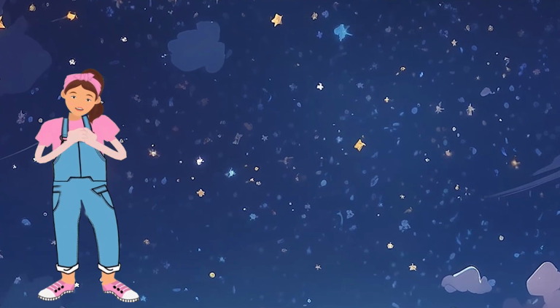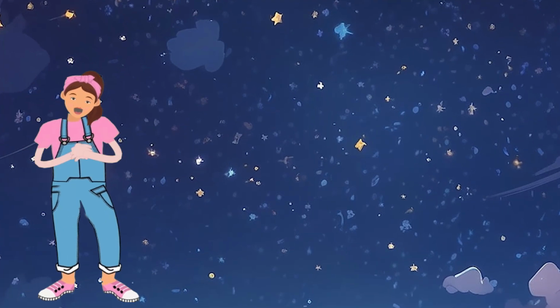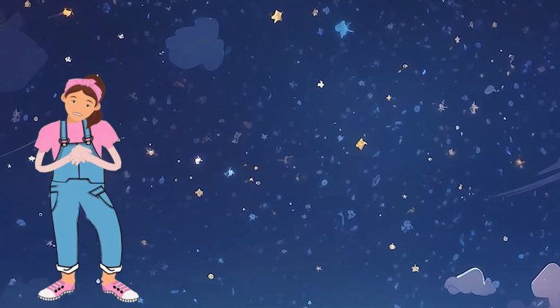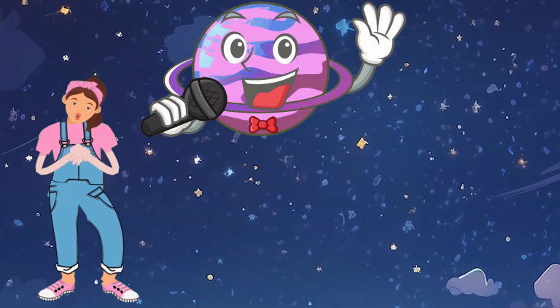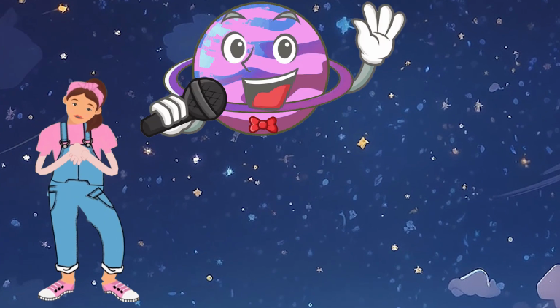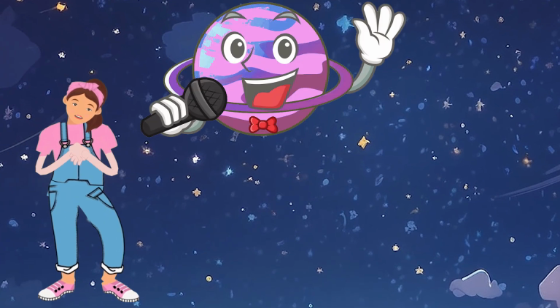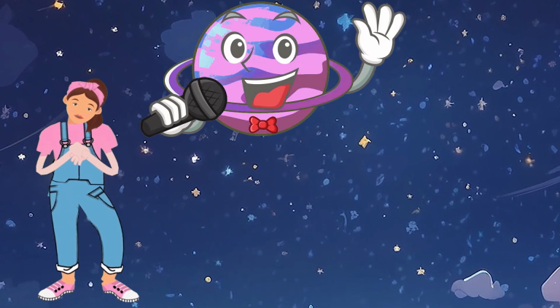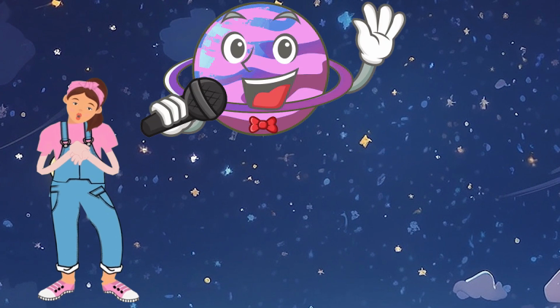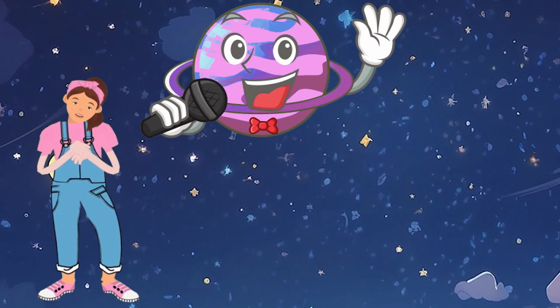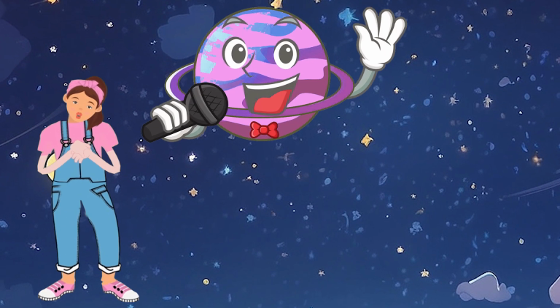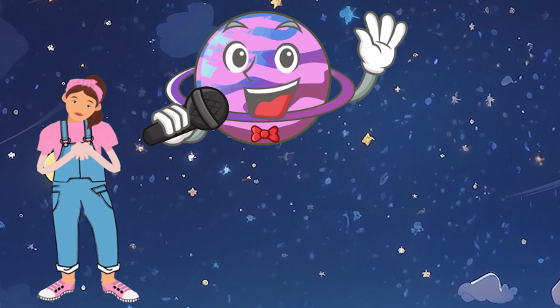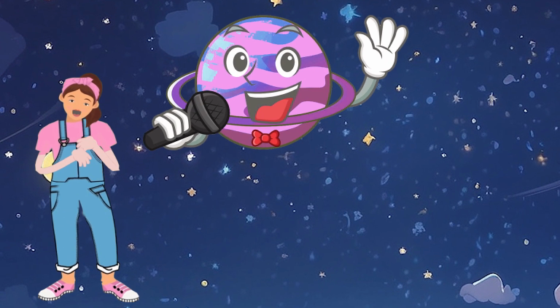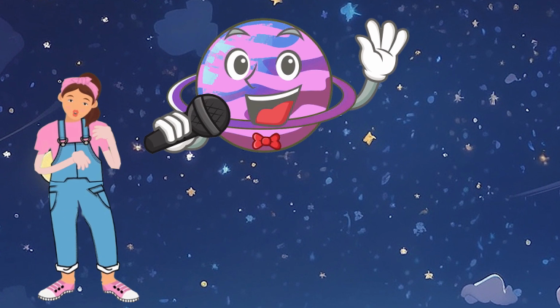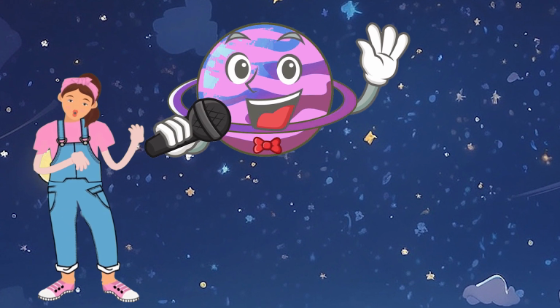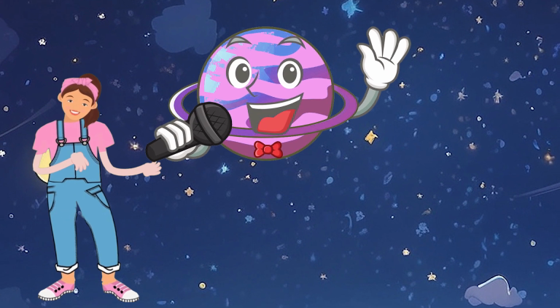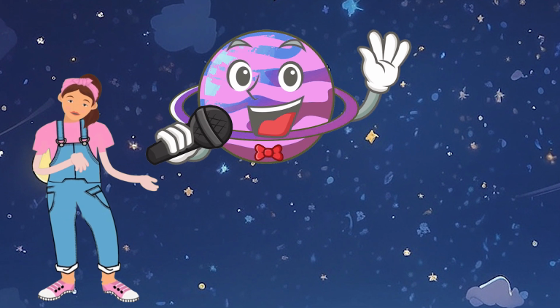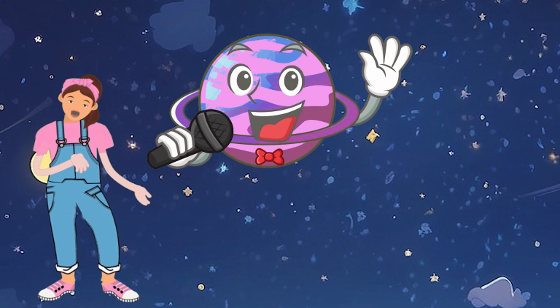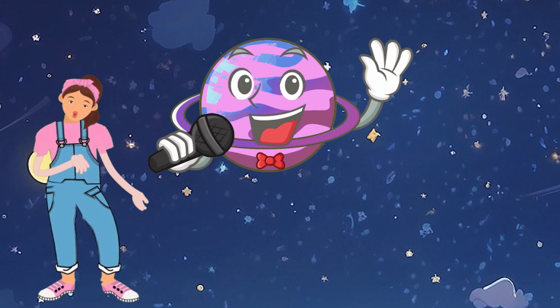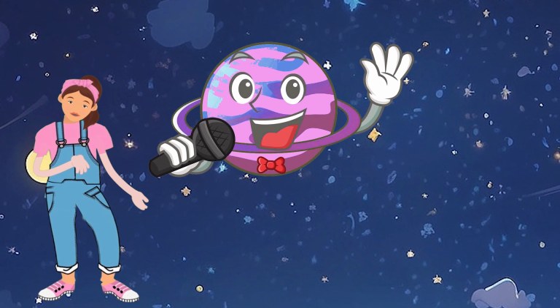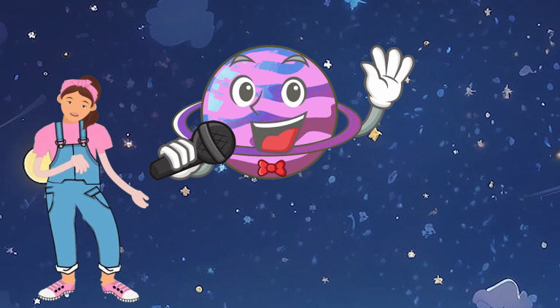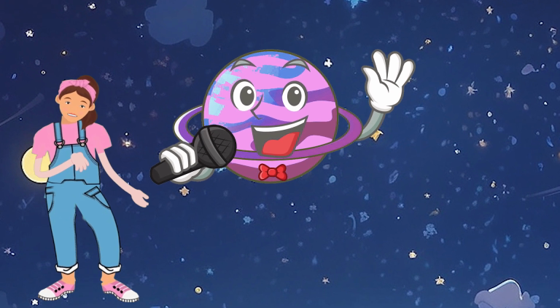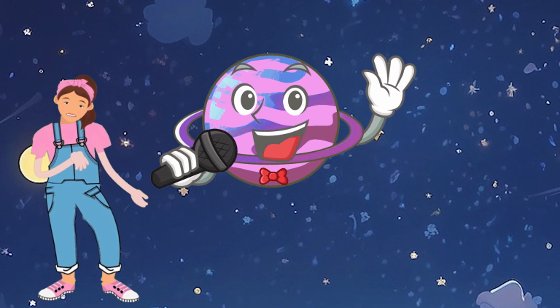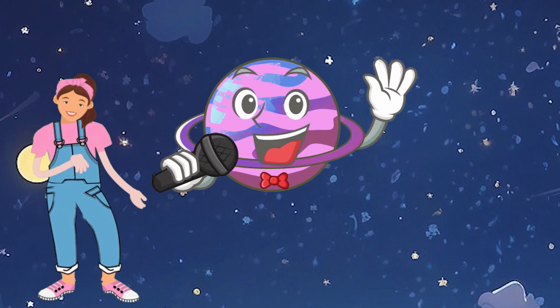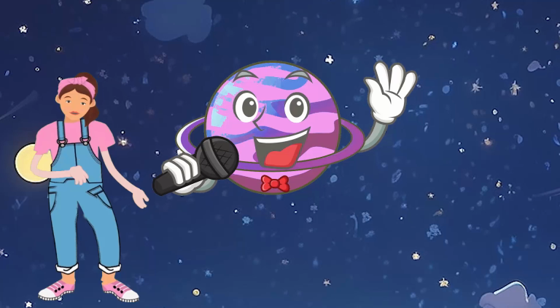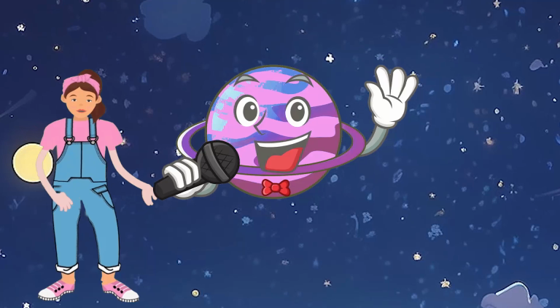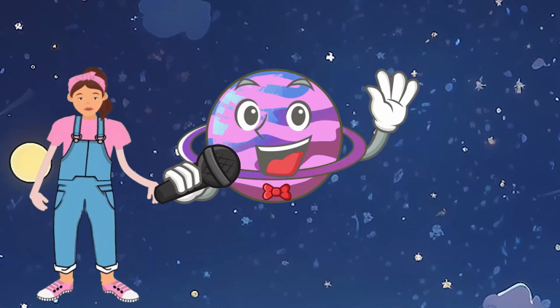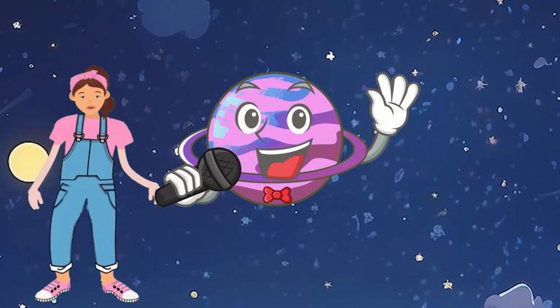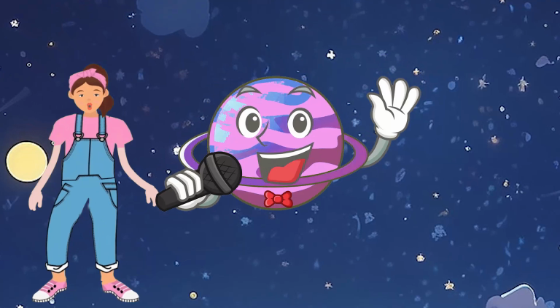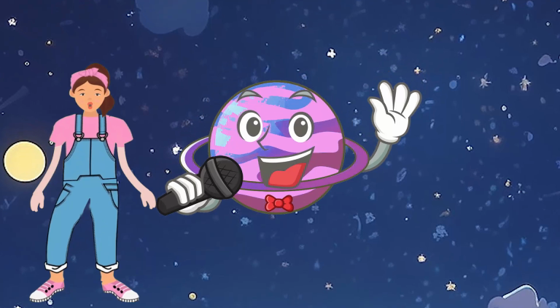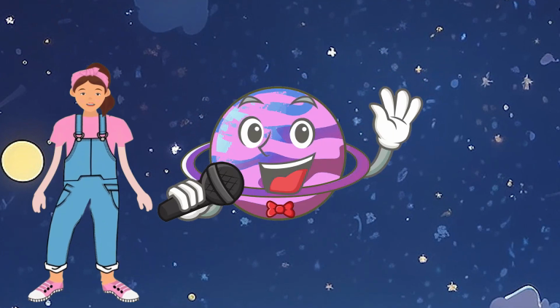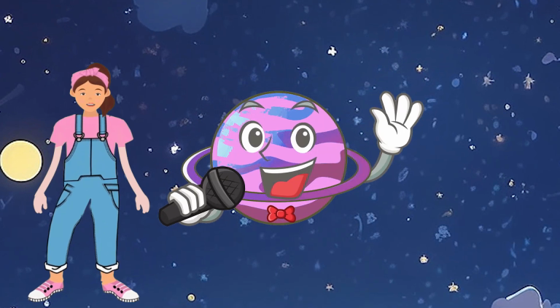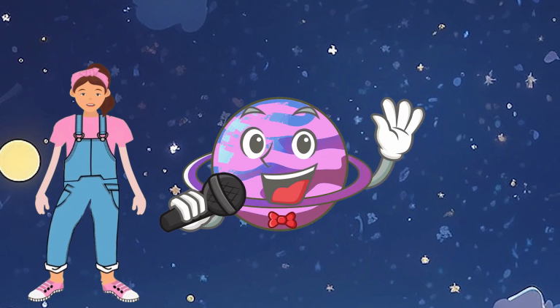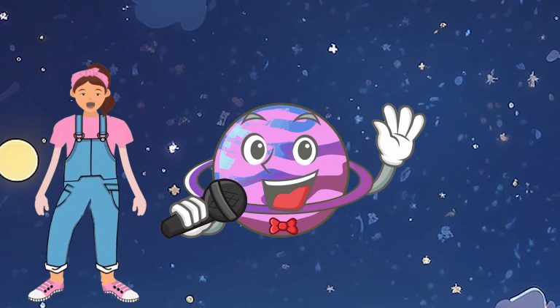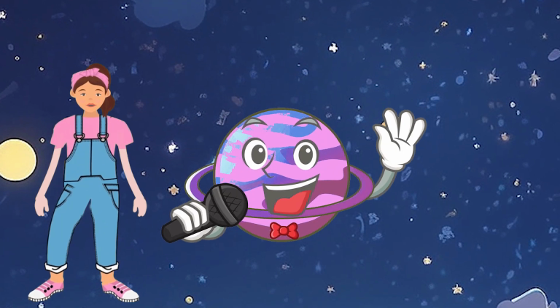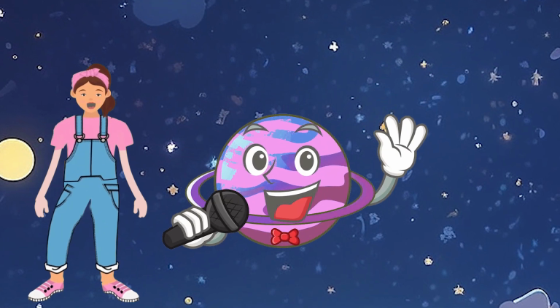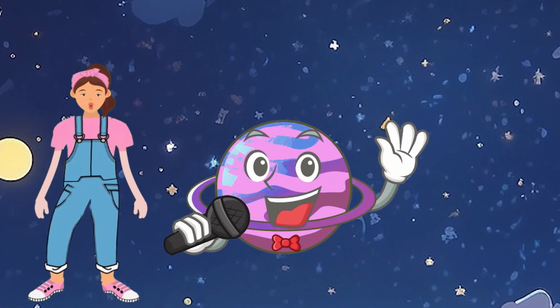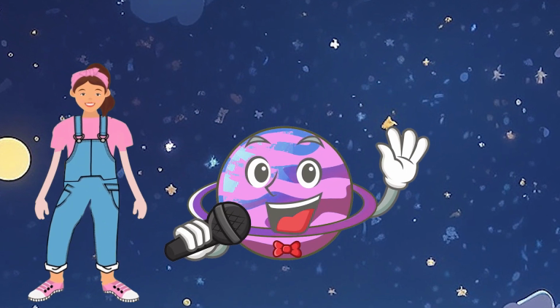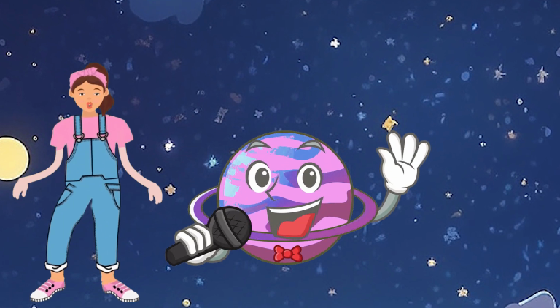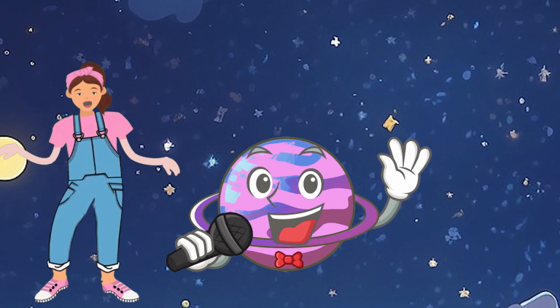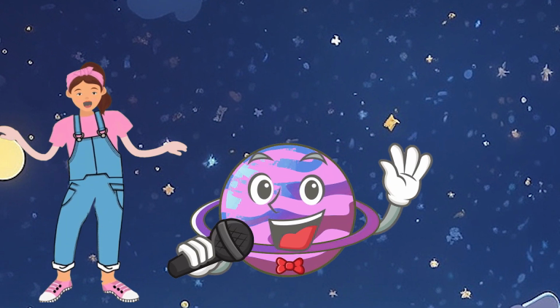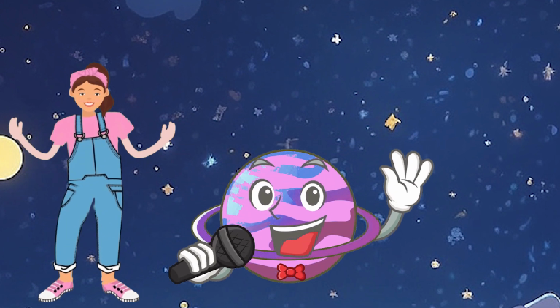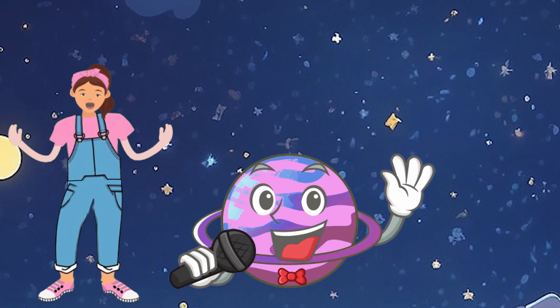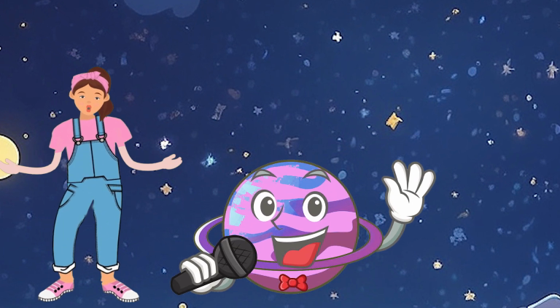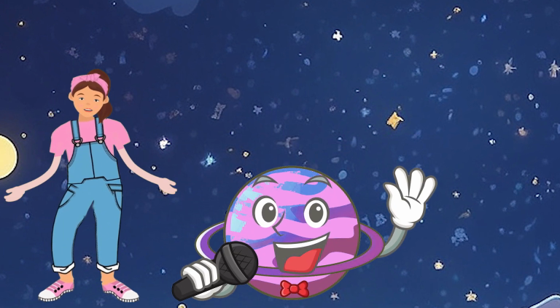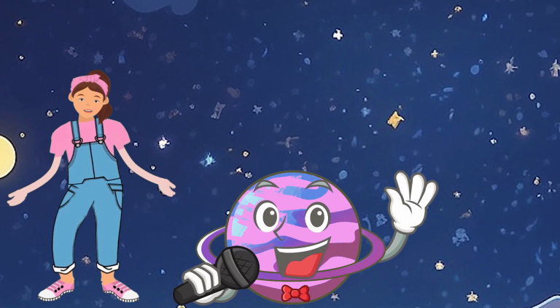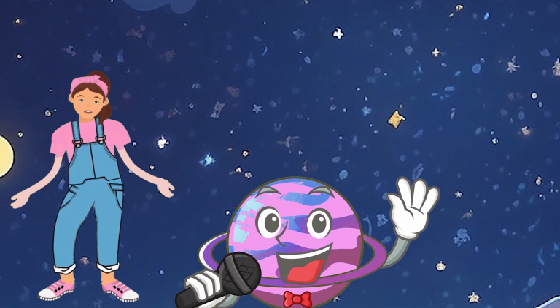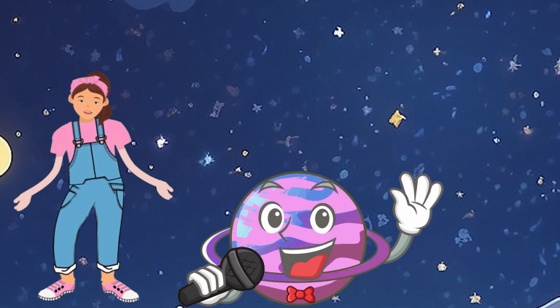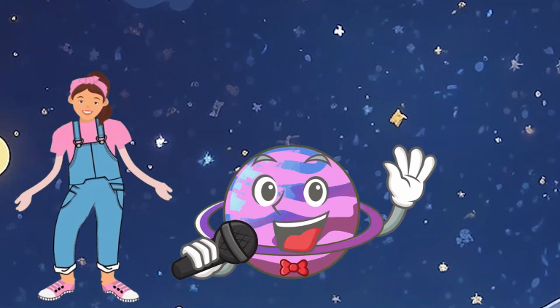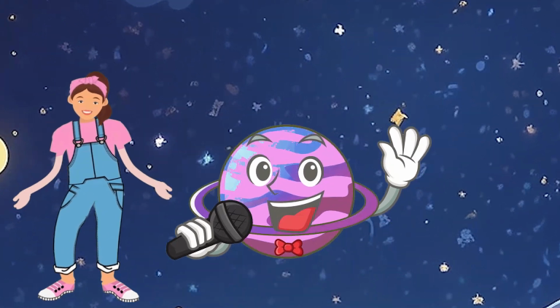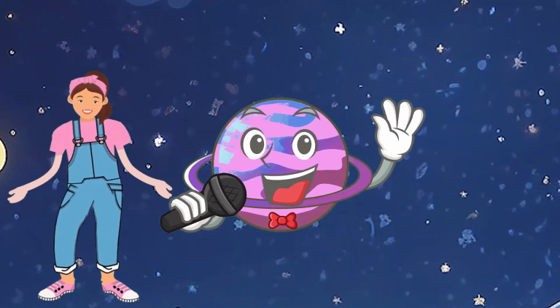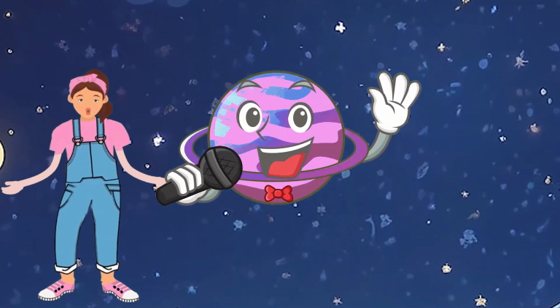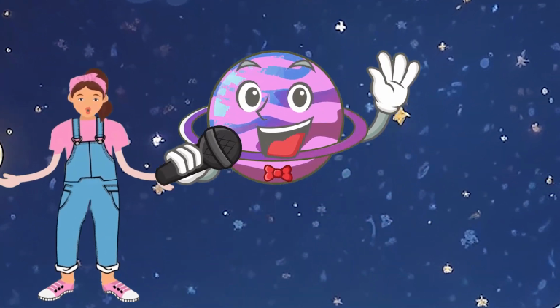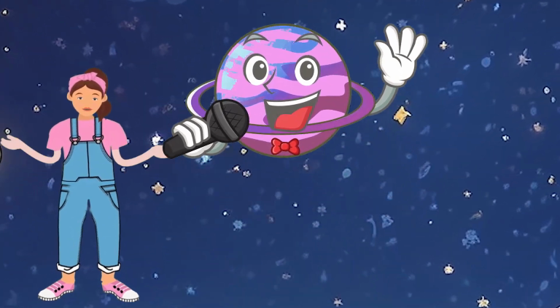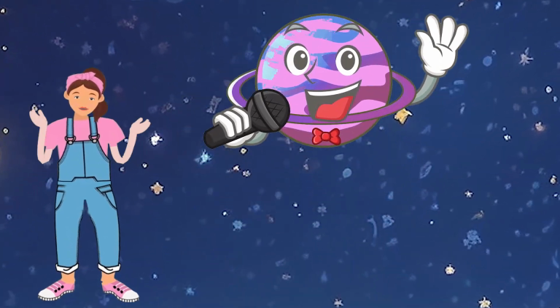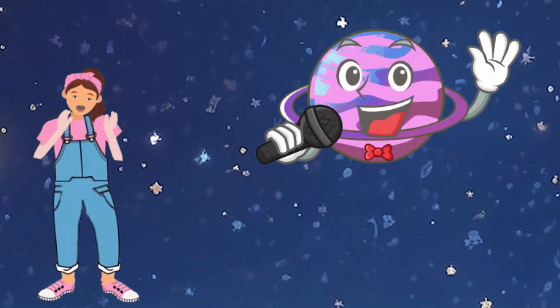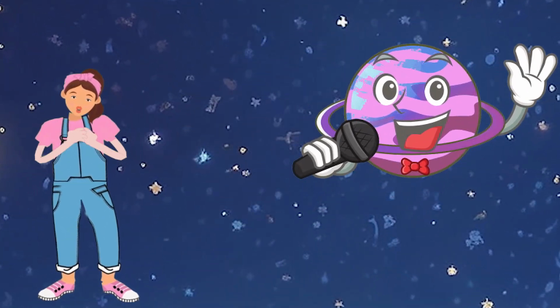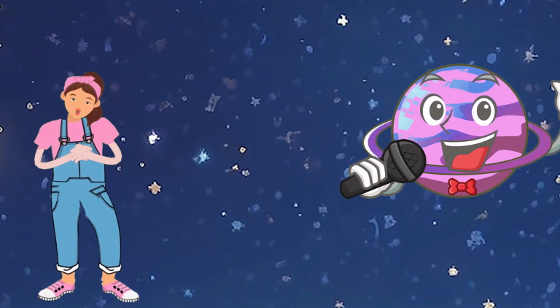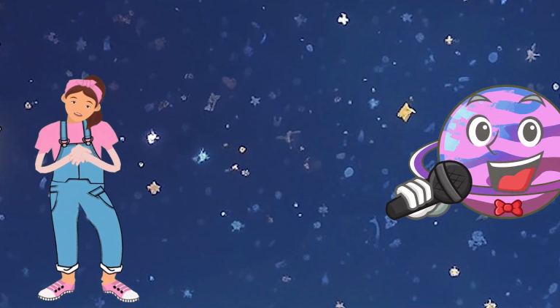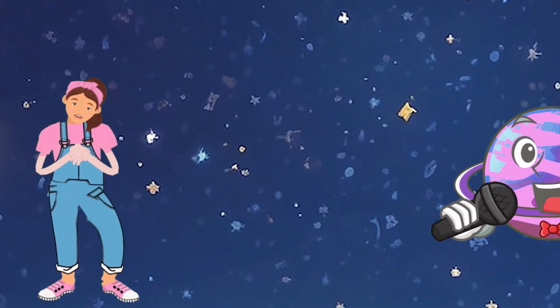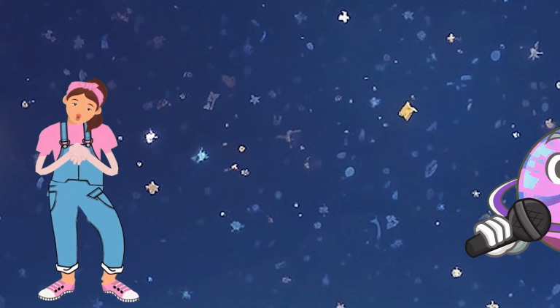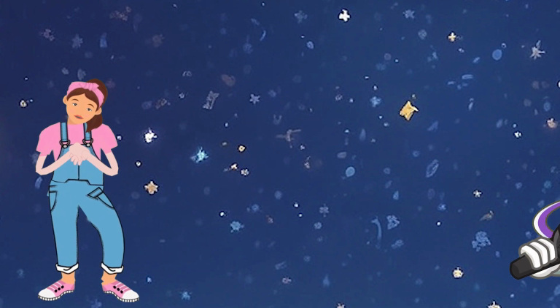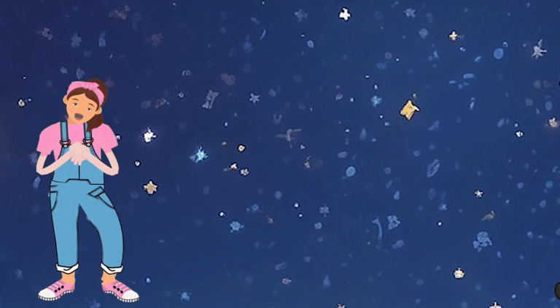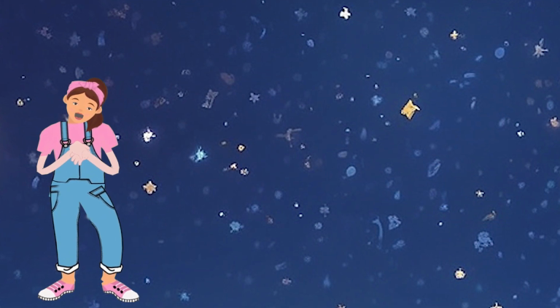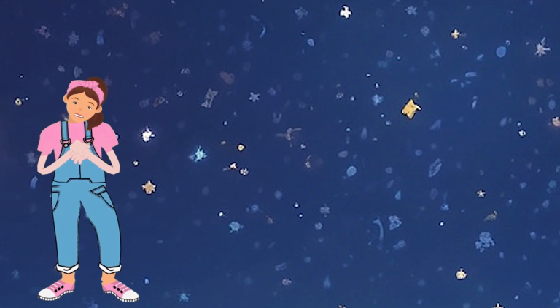Uranus is like a pink heart floating in the cosmic sea. Can you draw a lovely pink heart with me? Let's draw a pink heart in your copy.